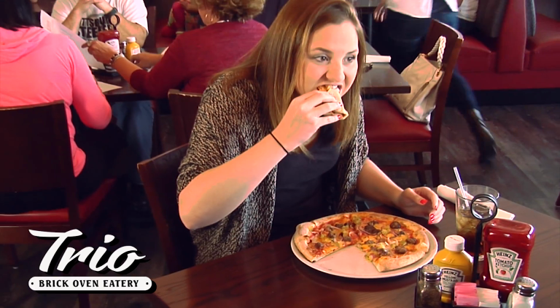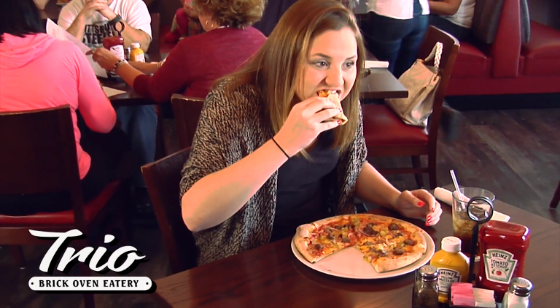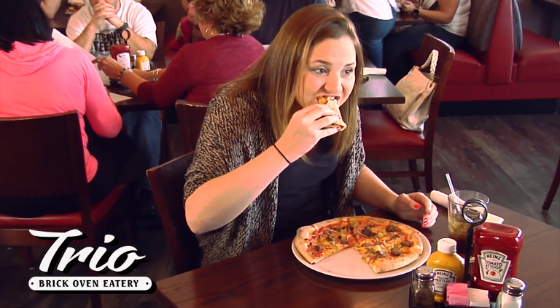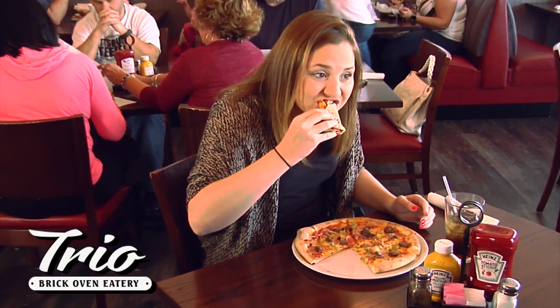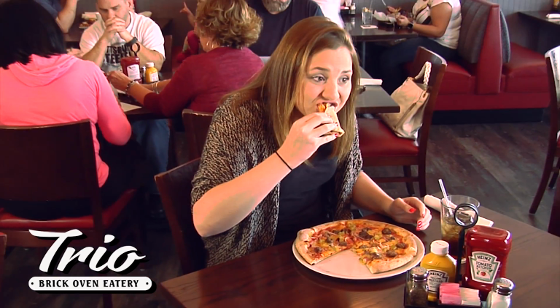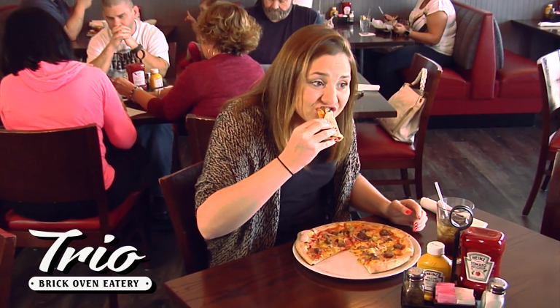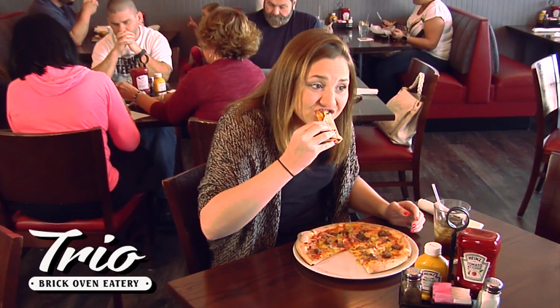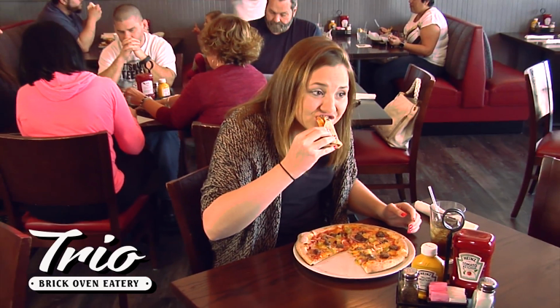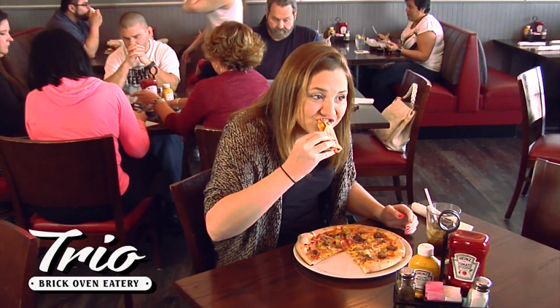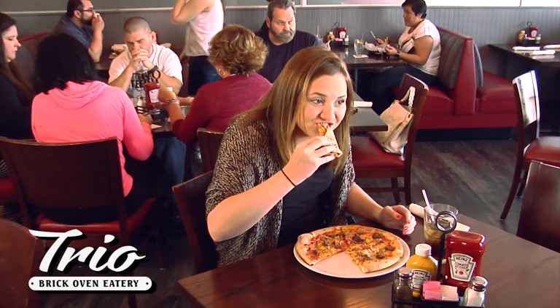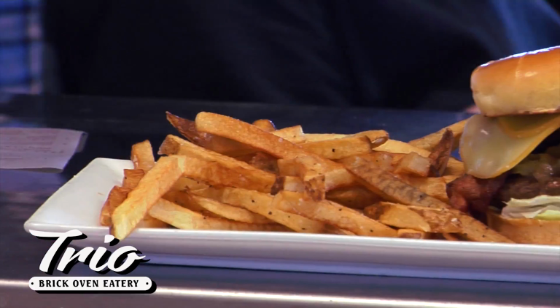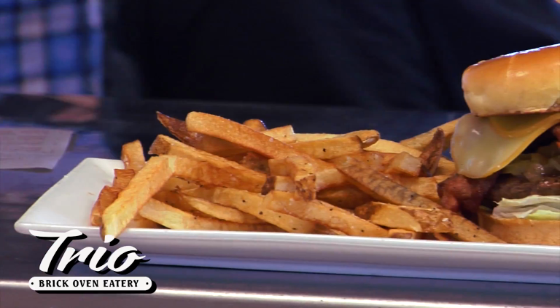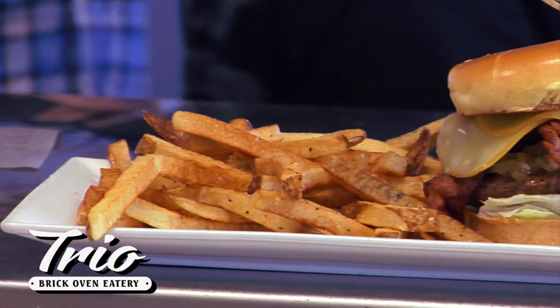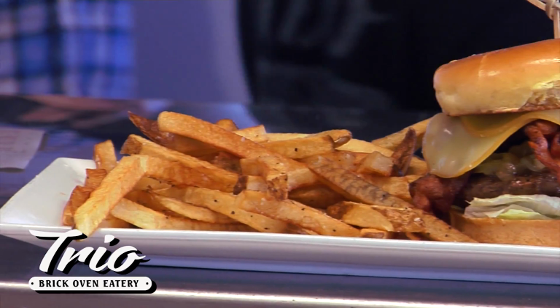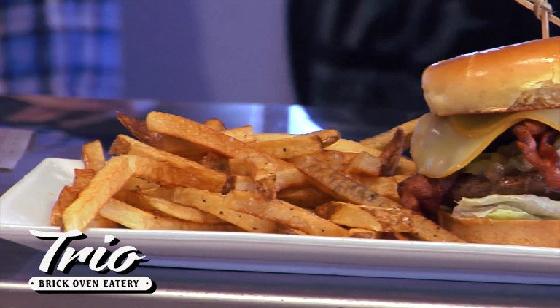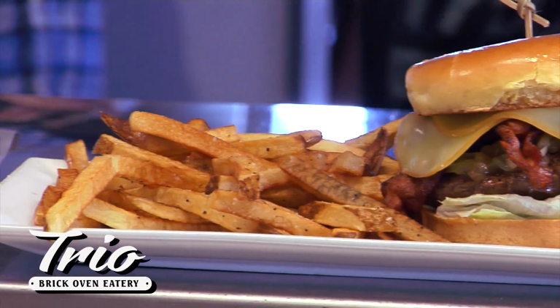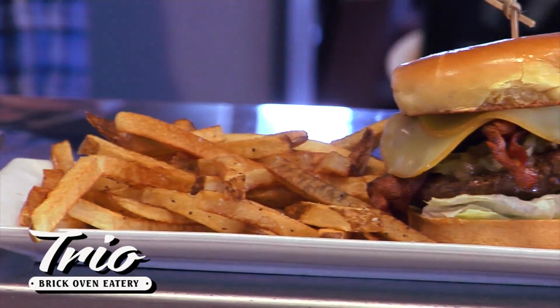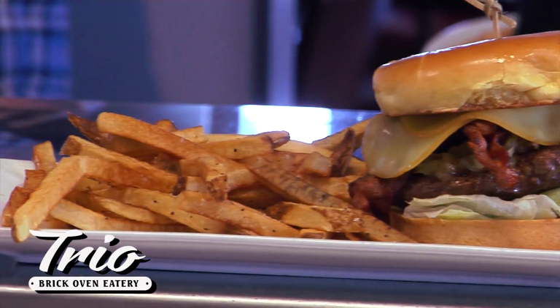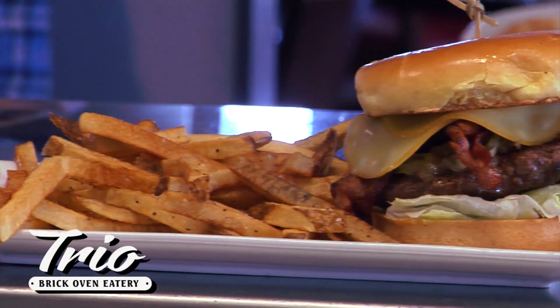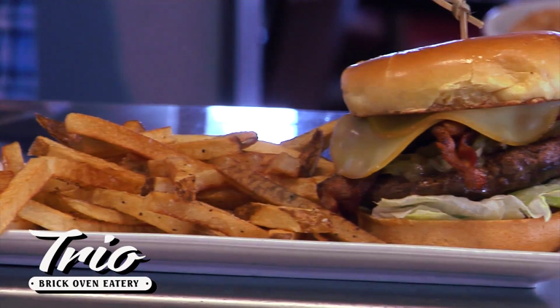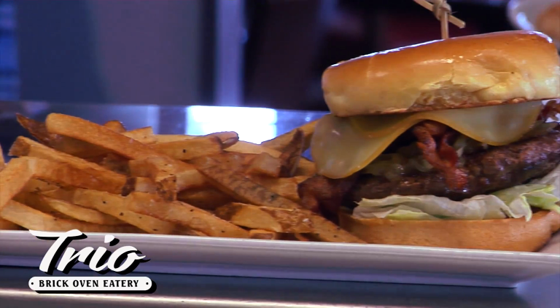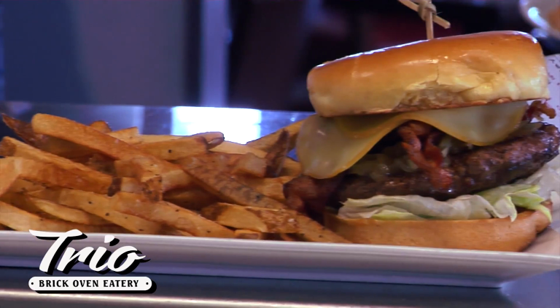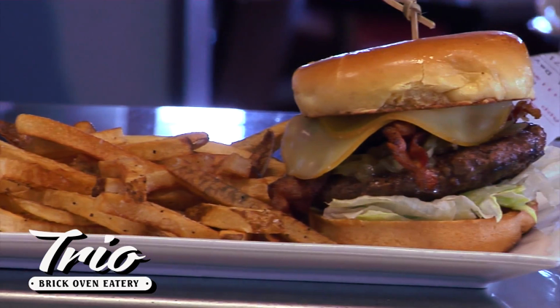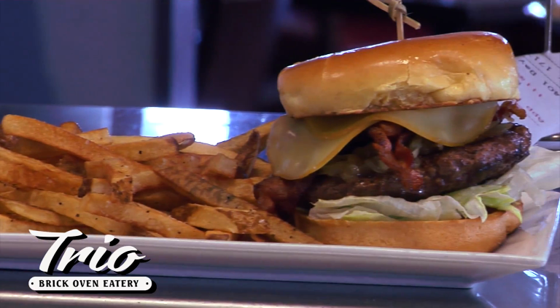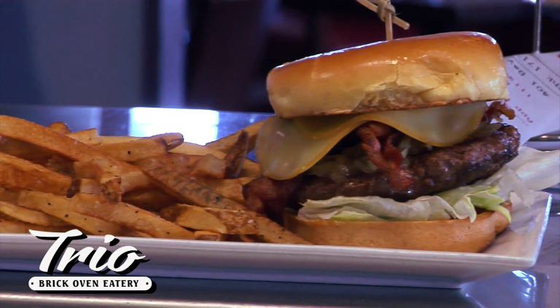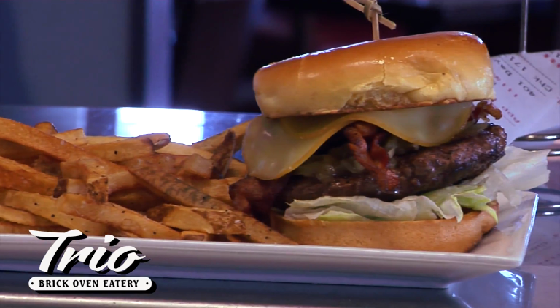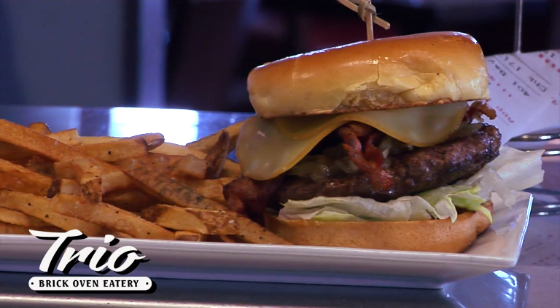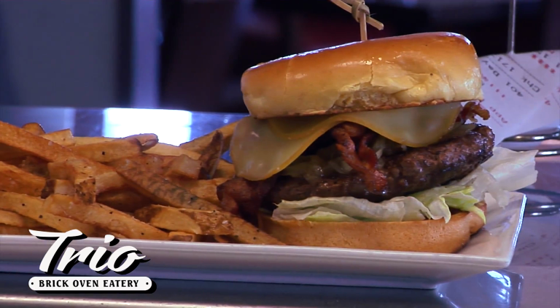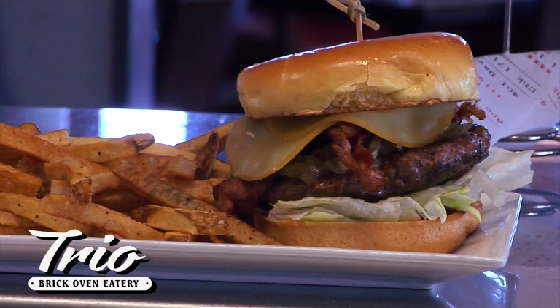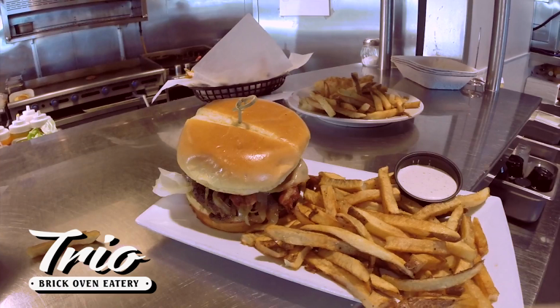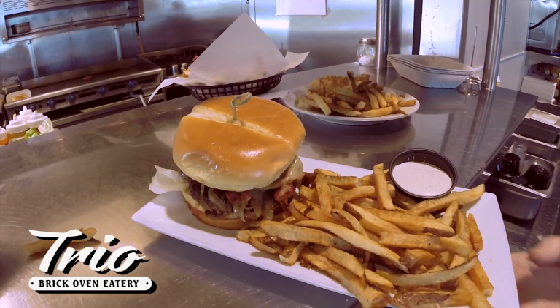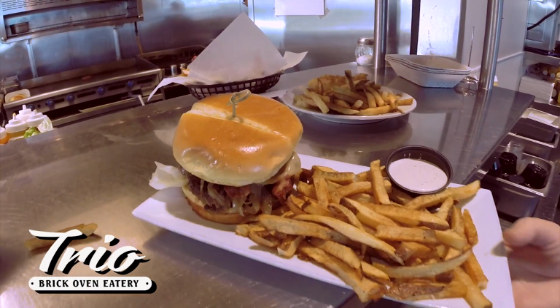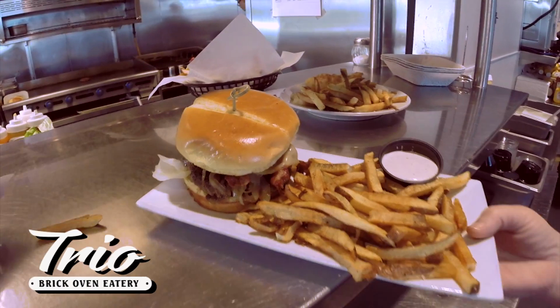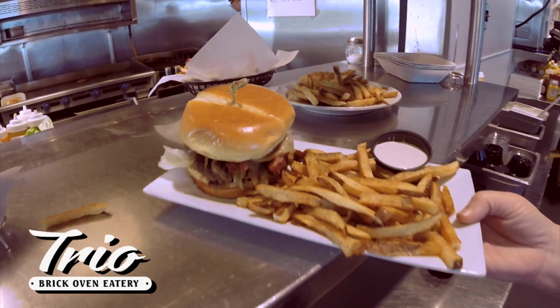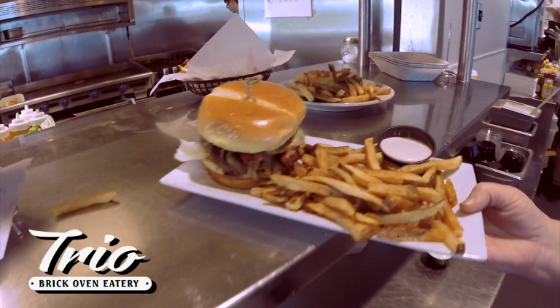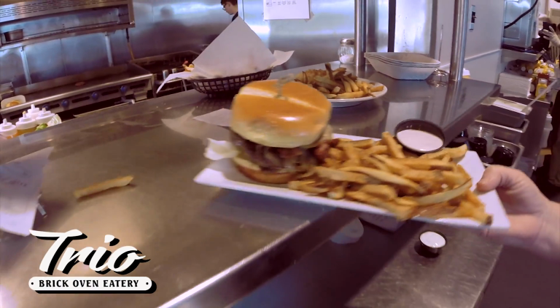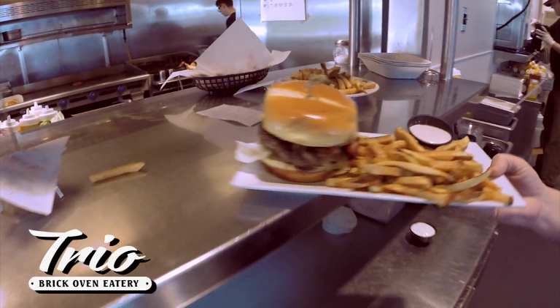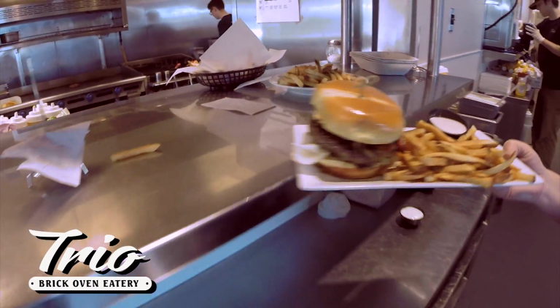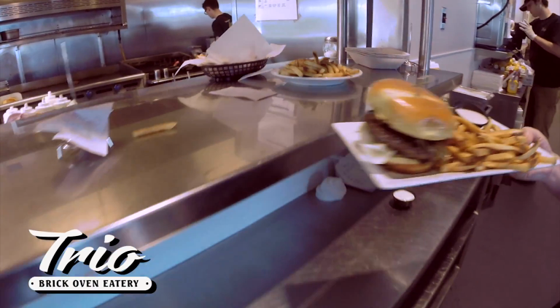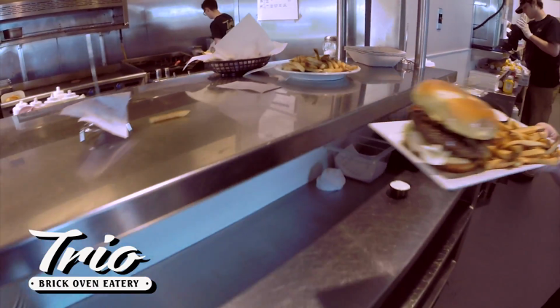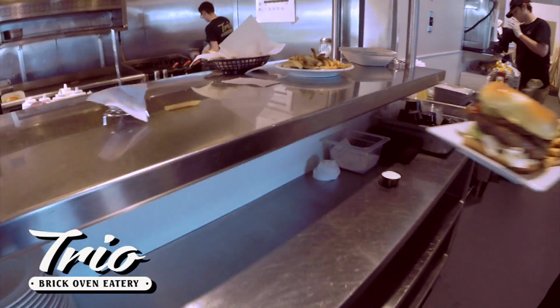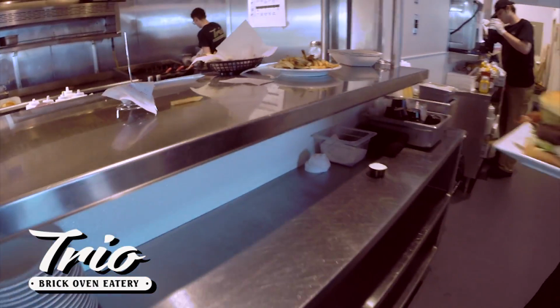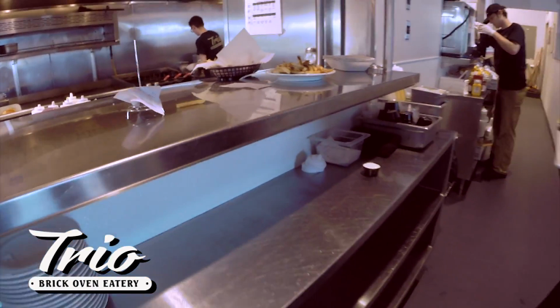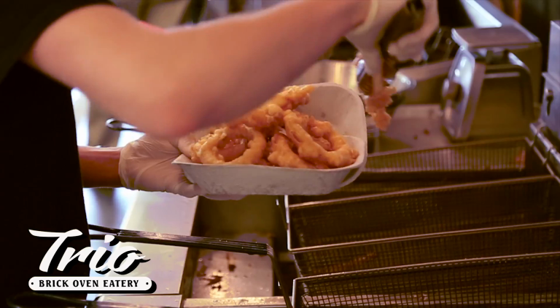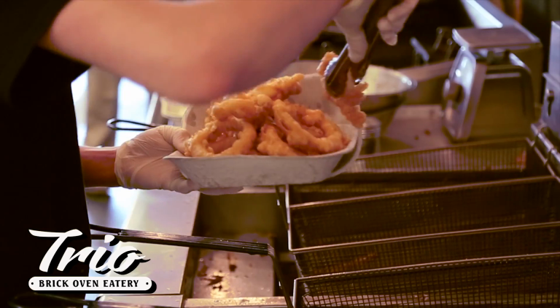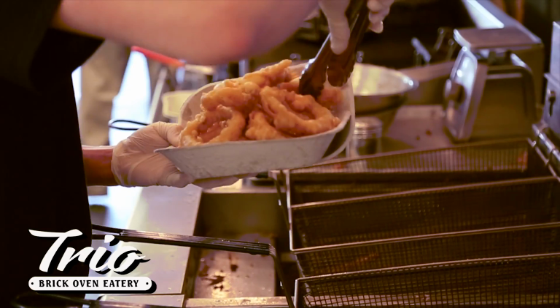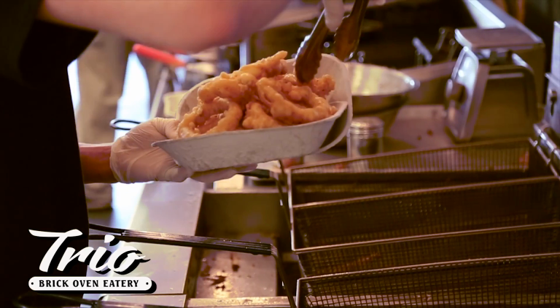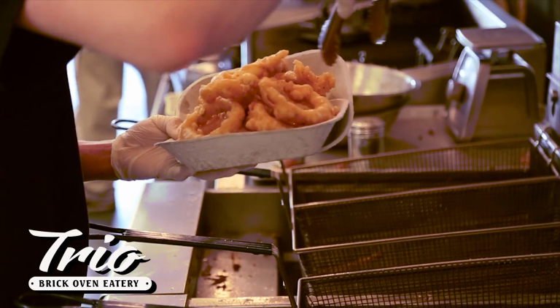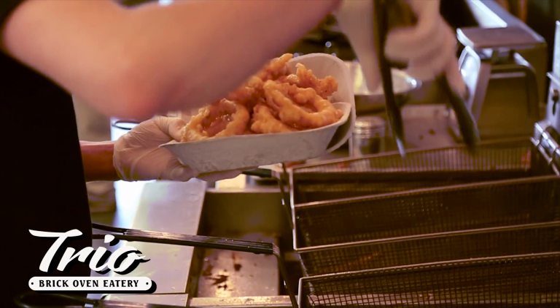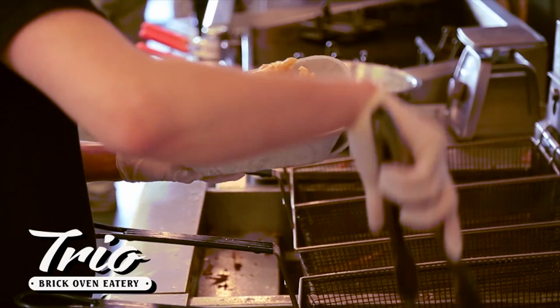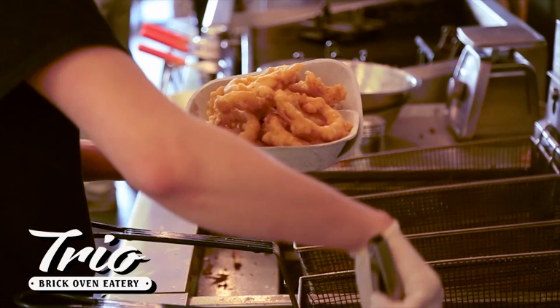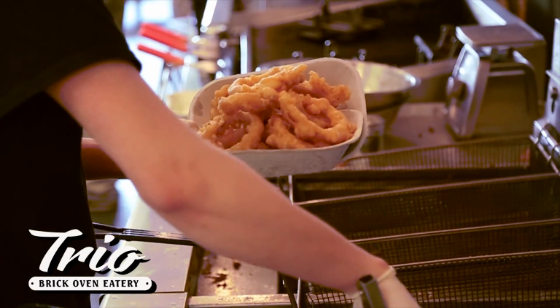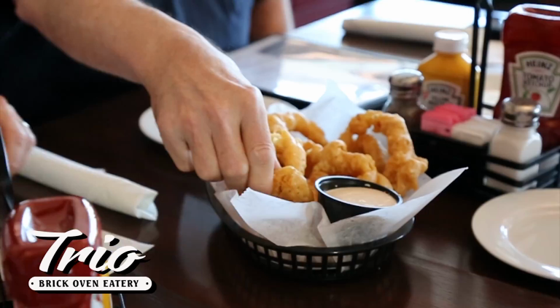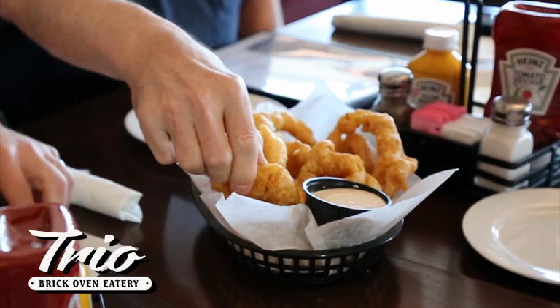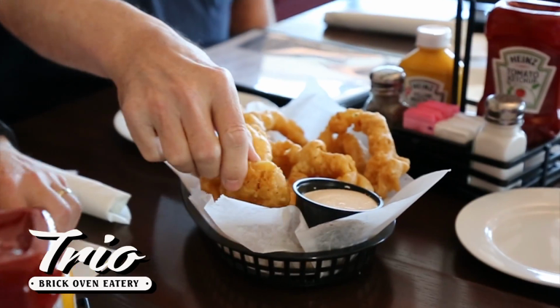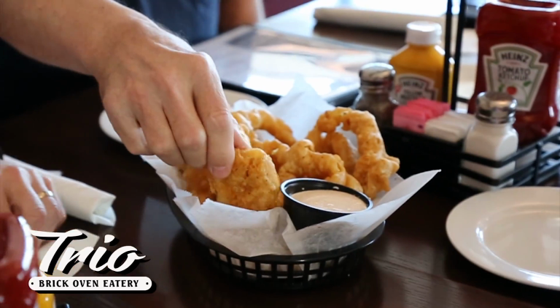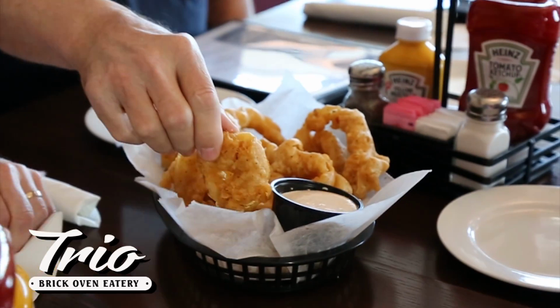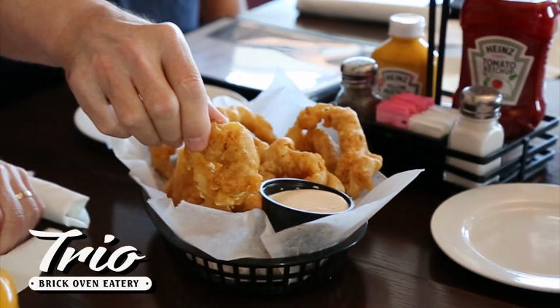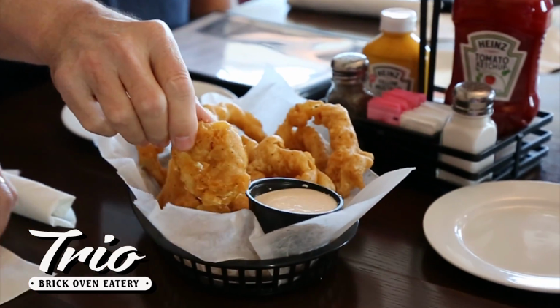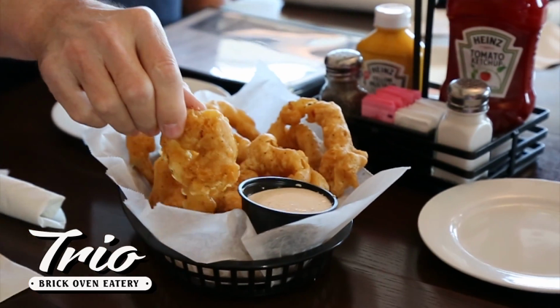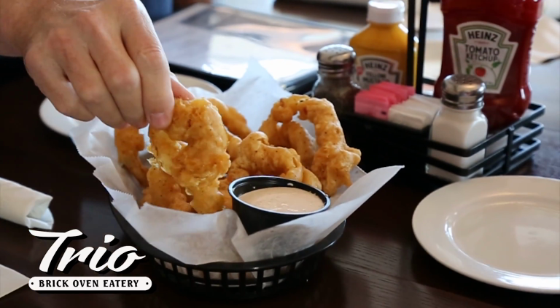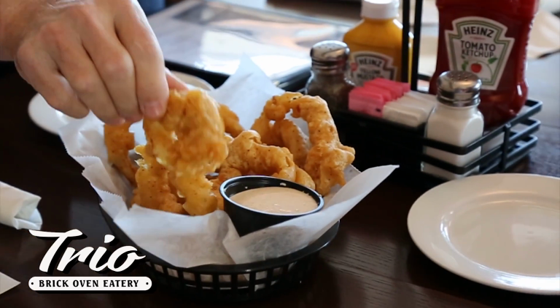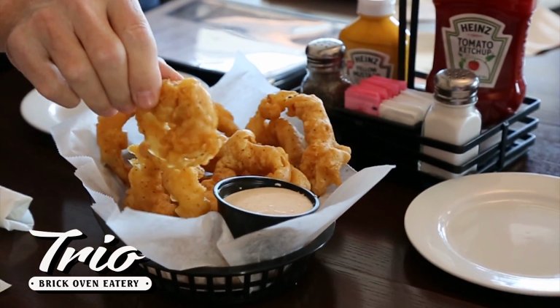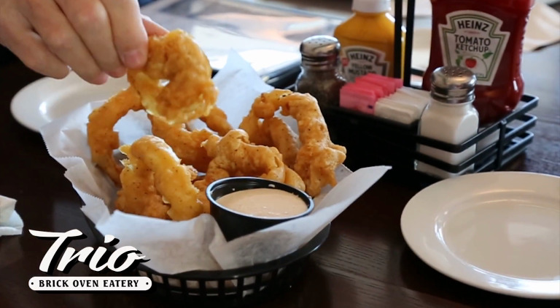It's the burger you can fold. Trio's burgers are created to make your mouth water, or create your own burger. And don't miss our homemade beer-battered onion rings.